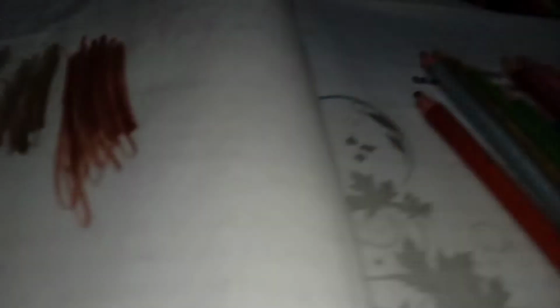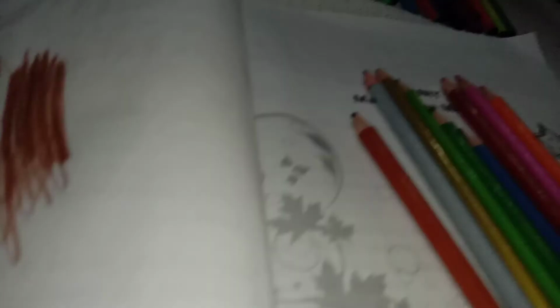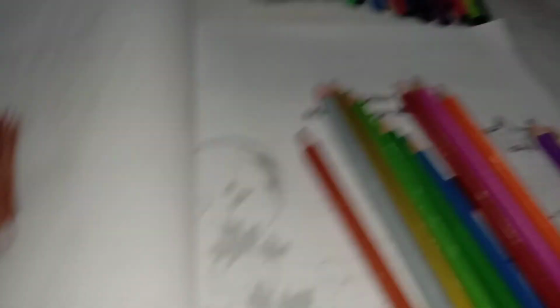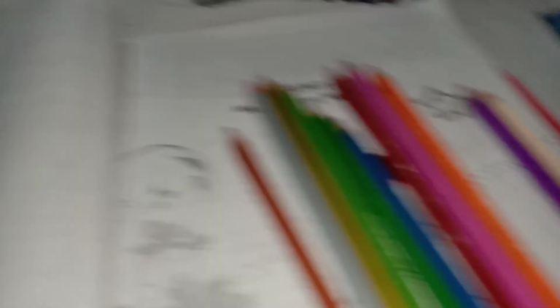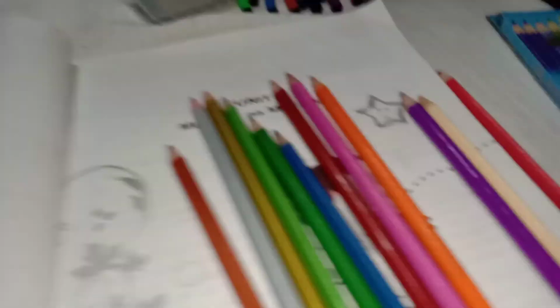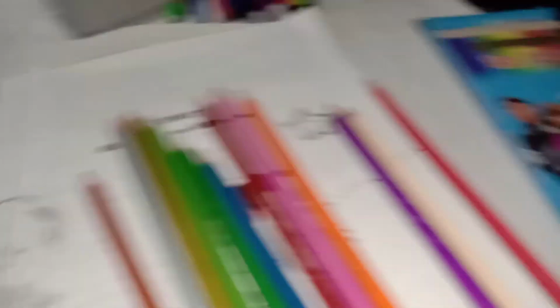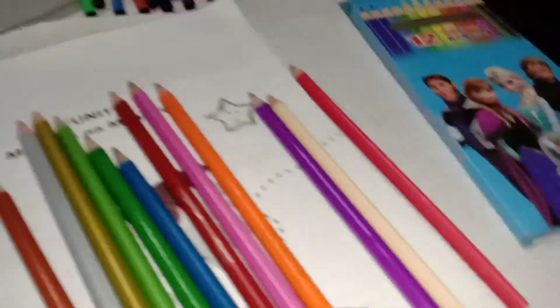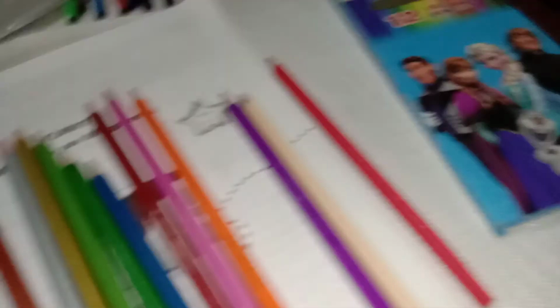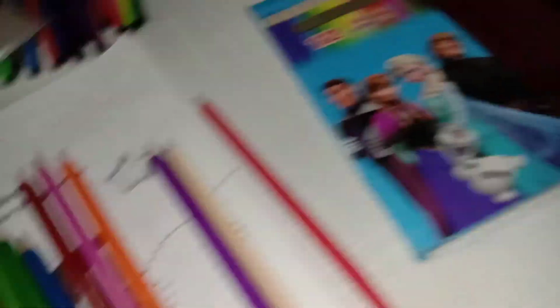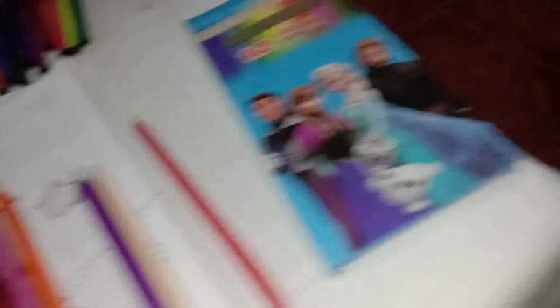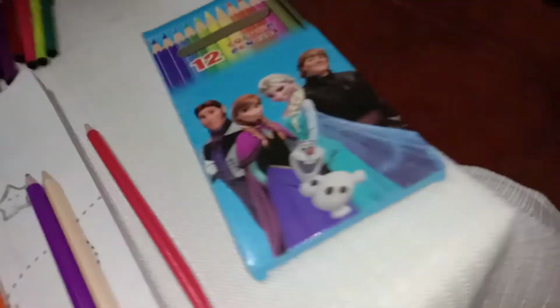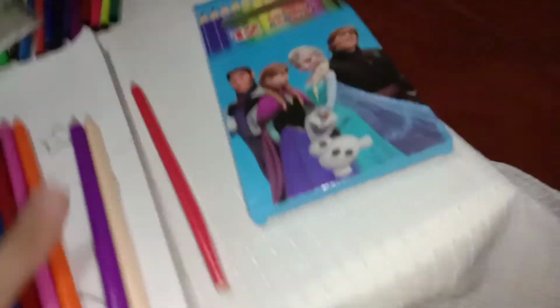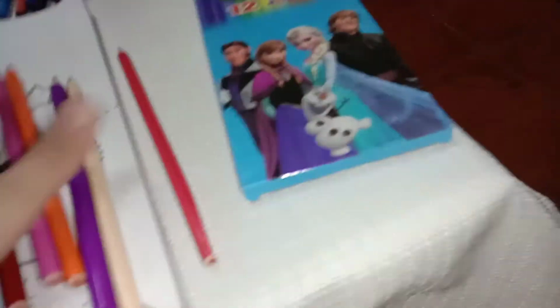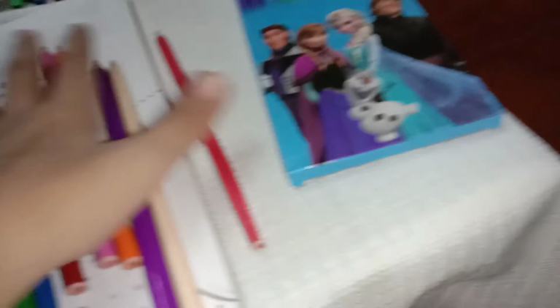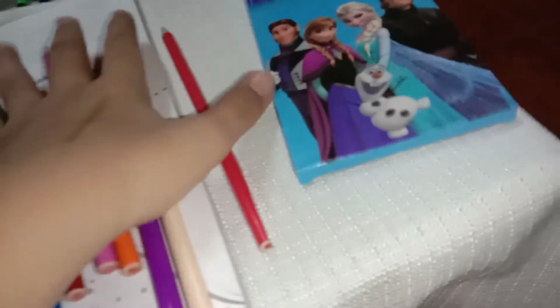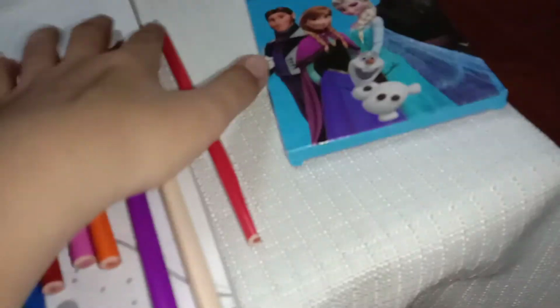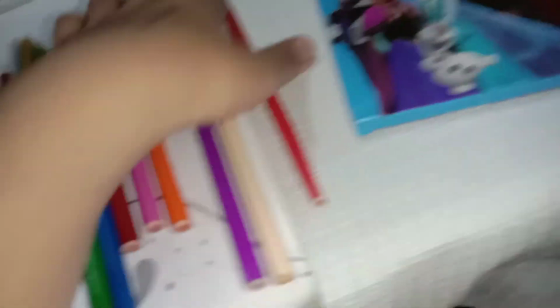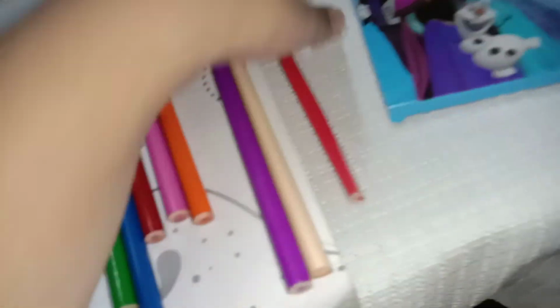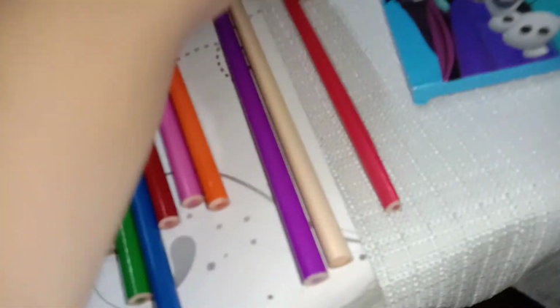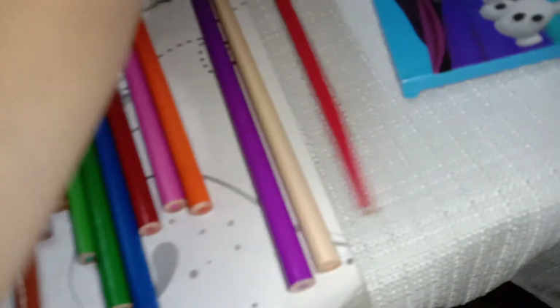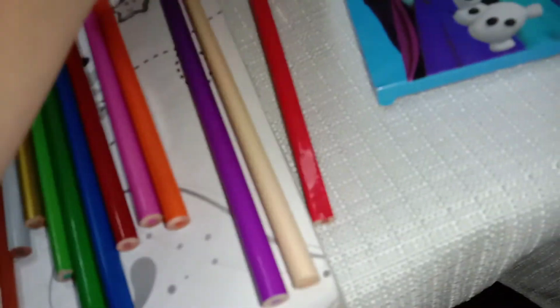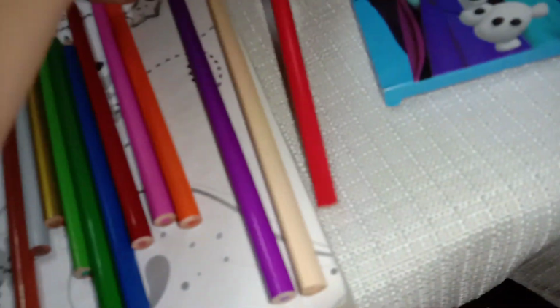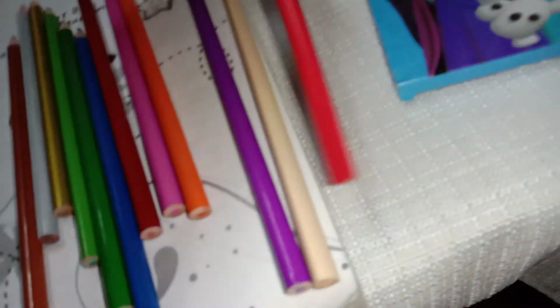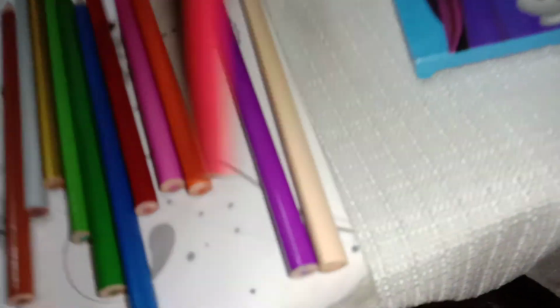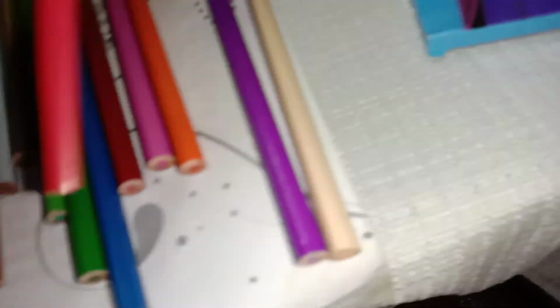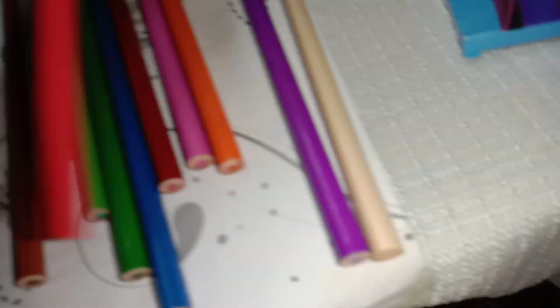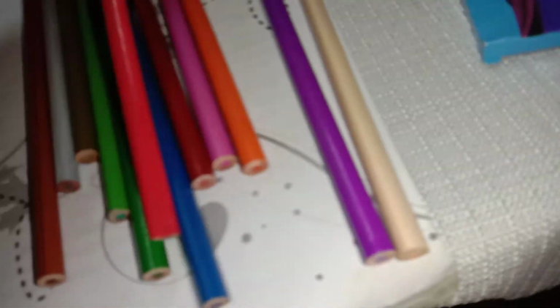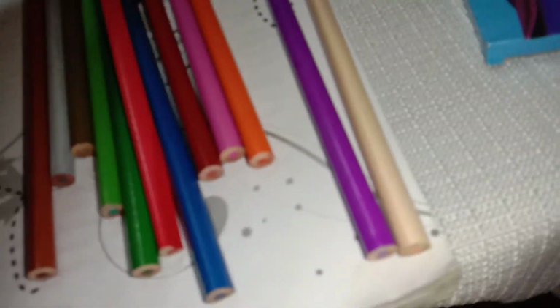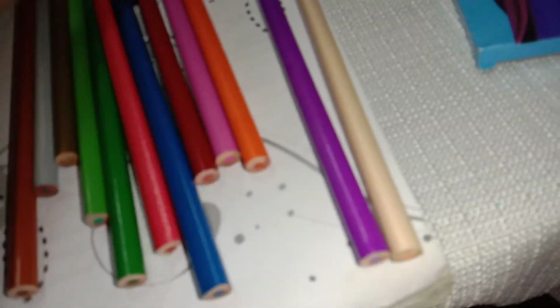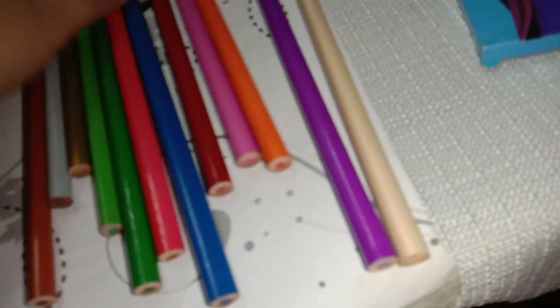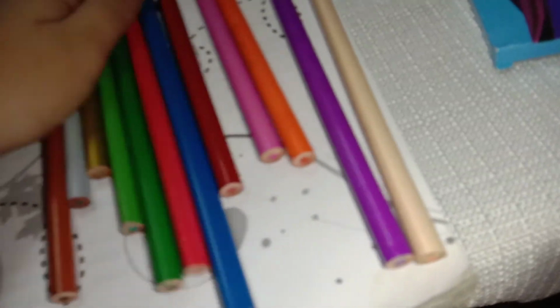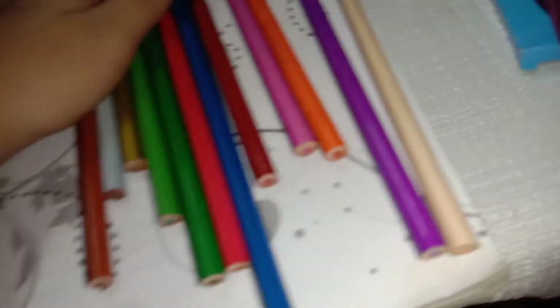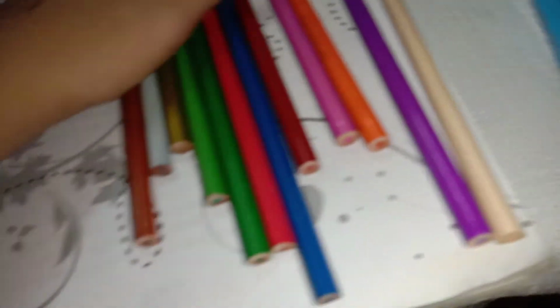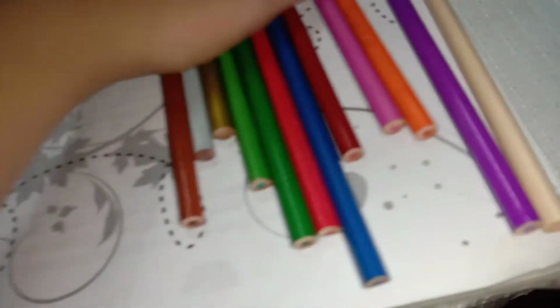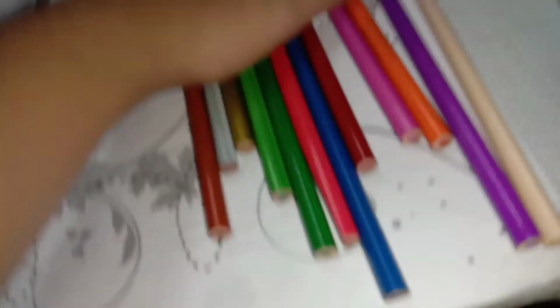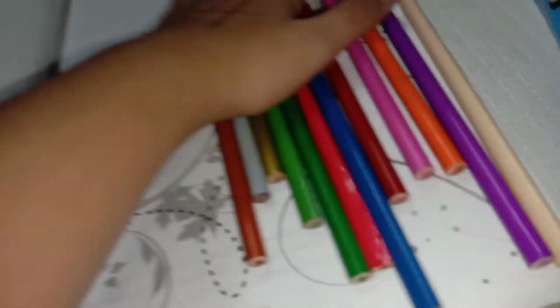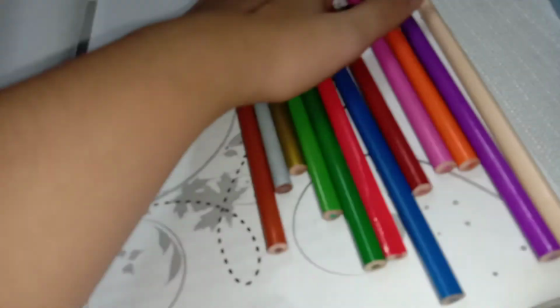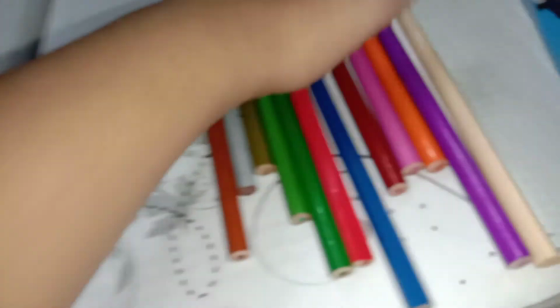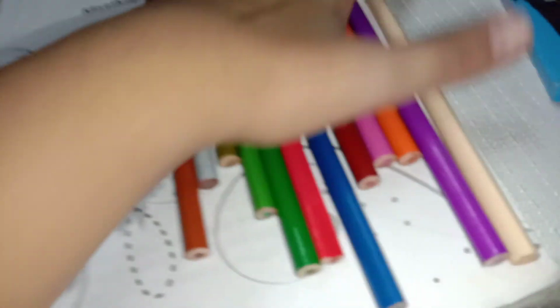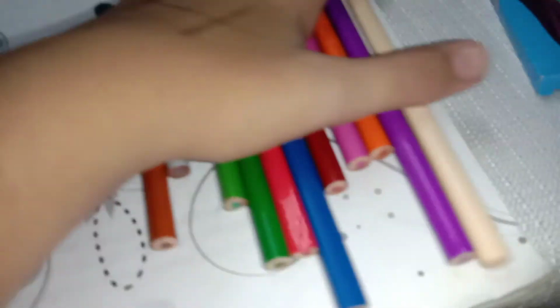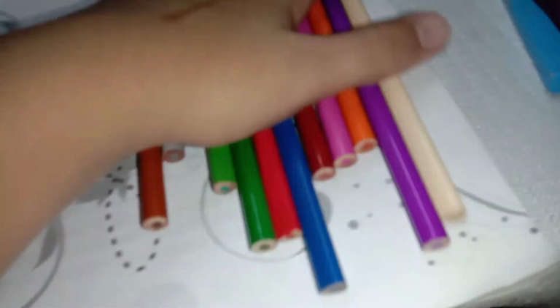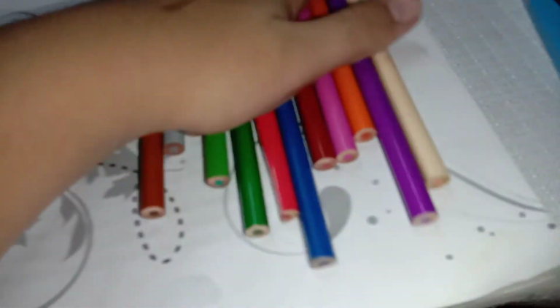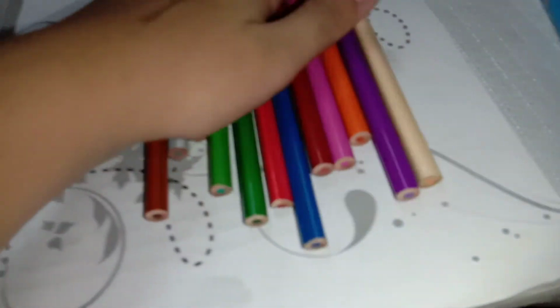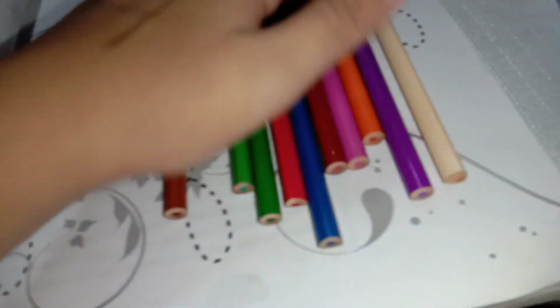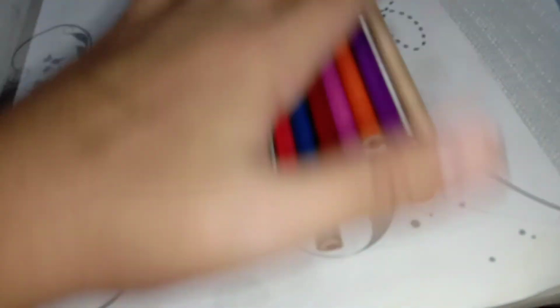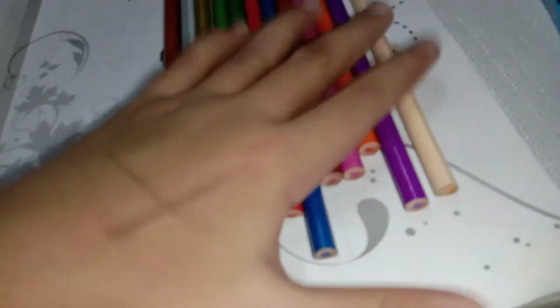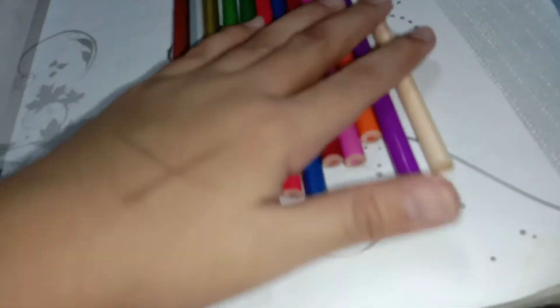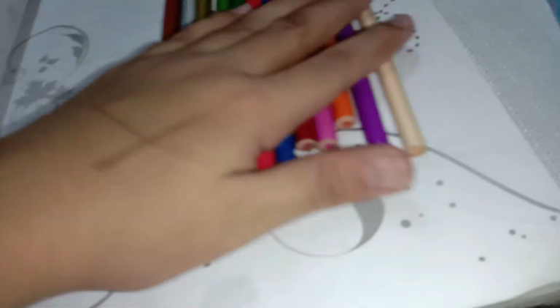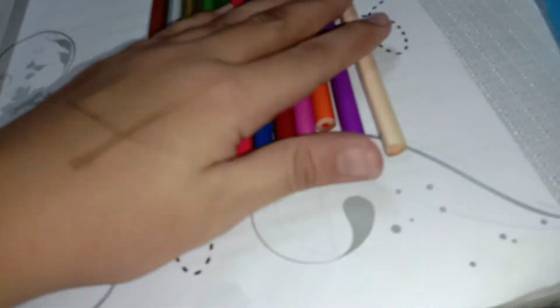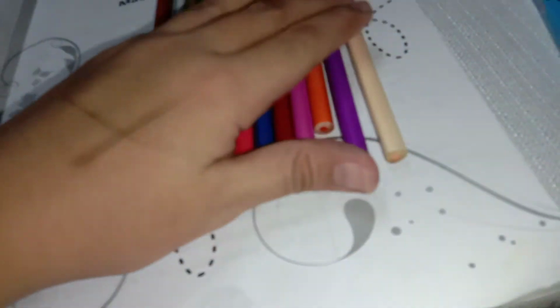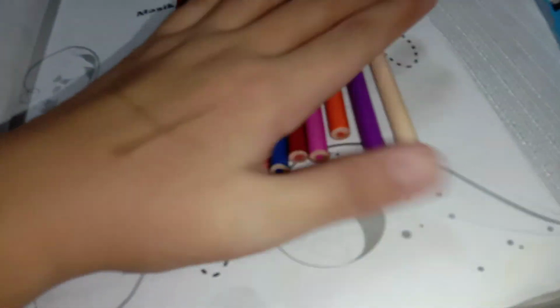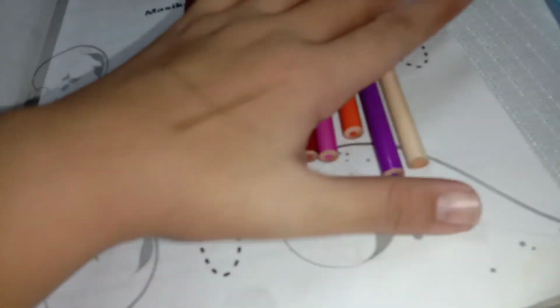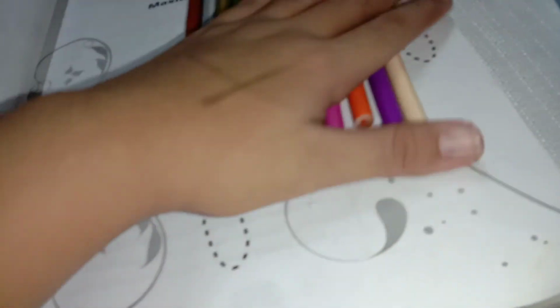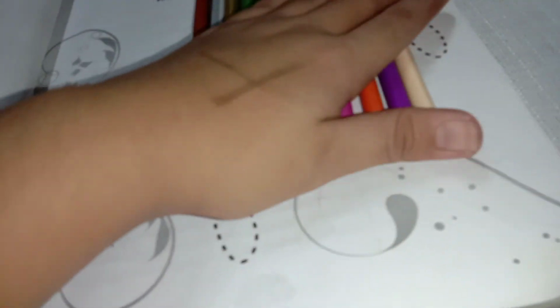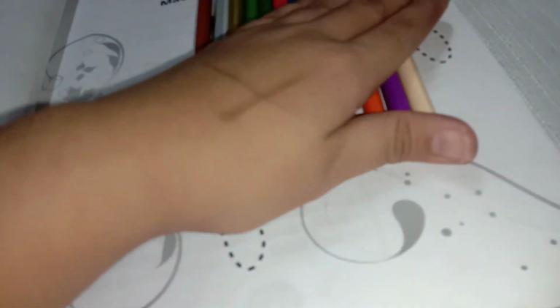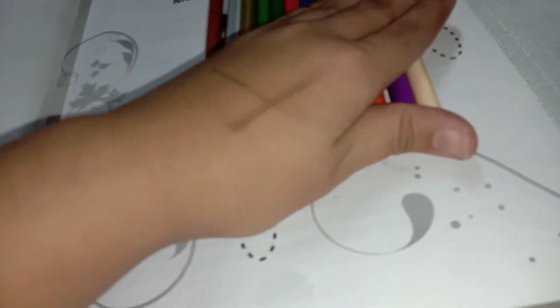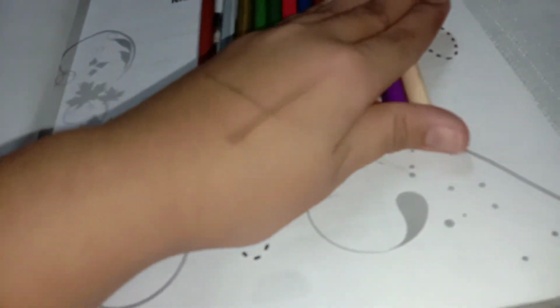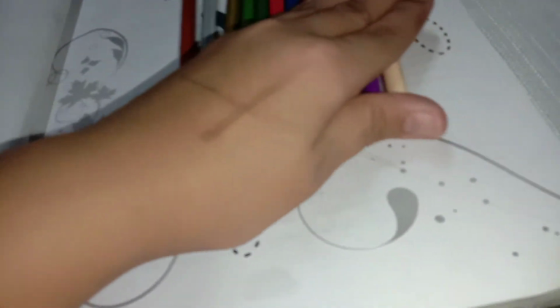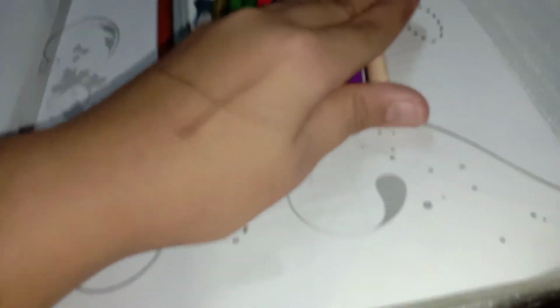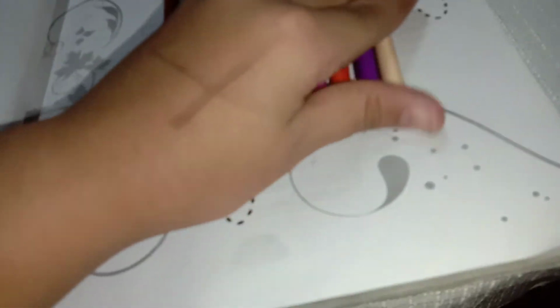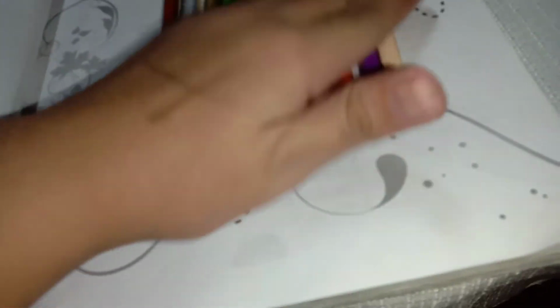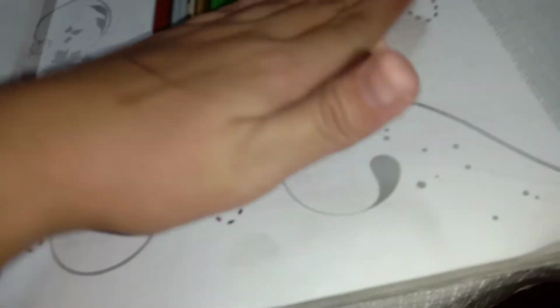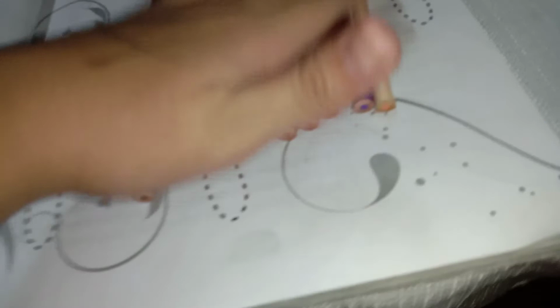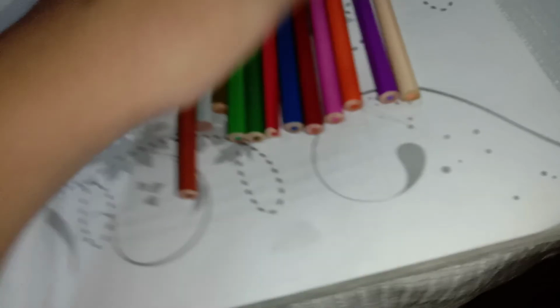Okay. Bye, guys. I have colored pencils. Bye.